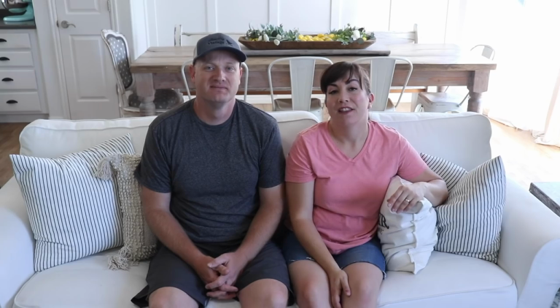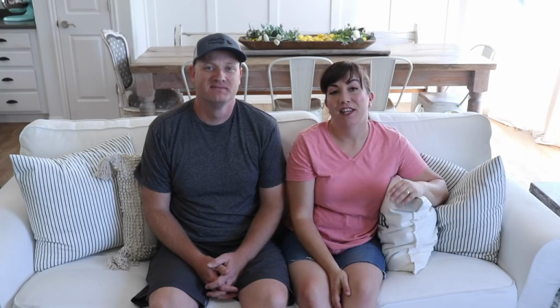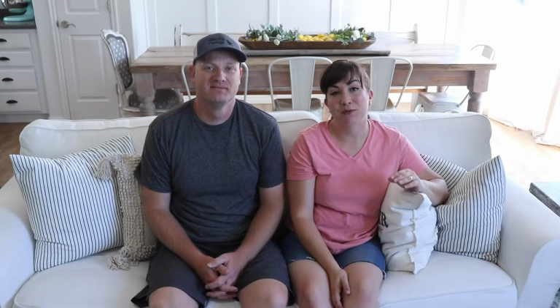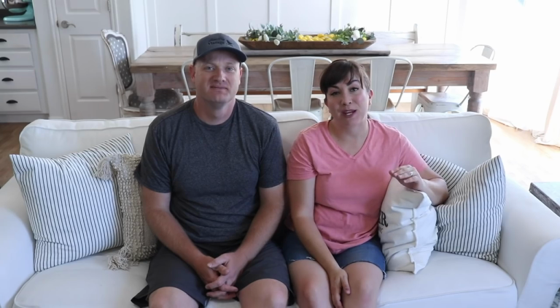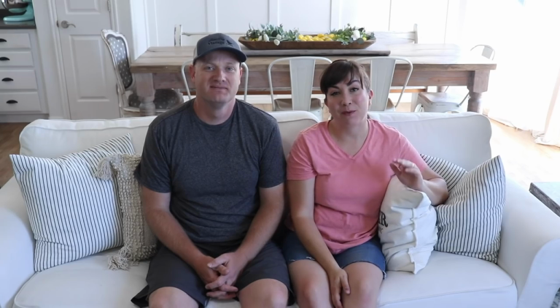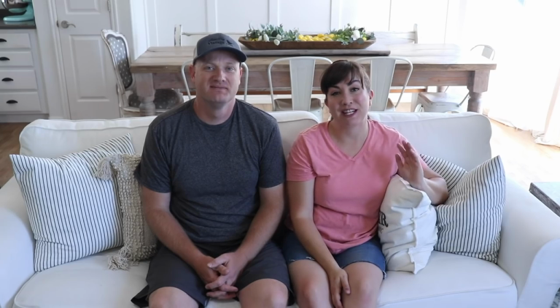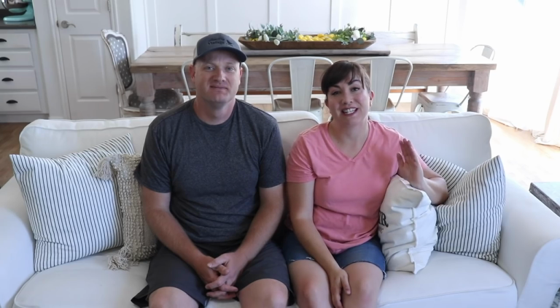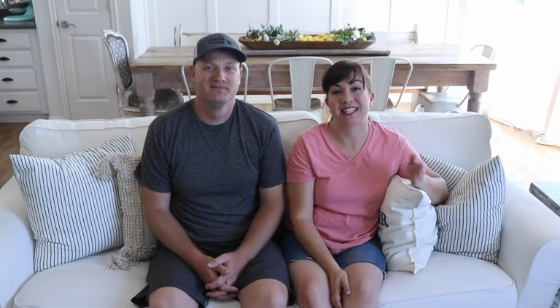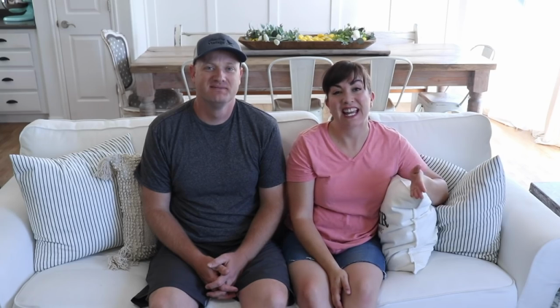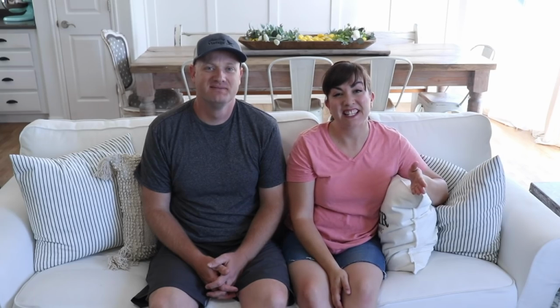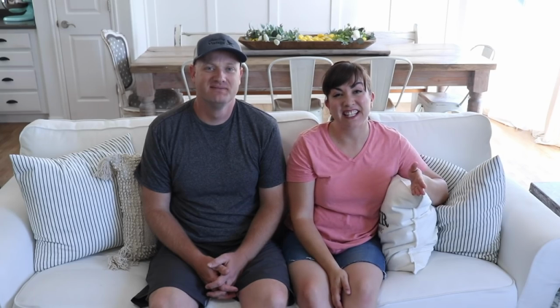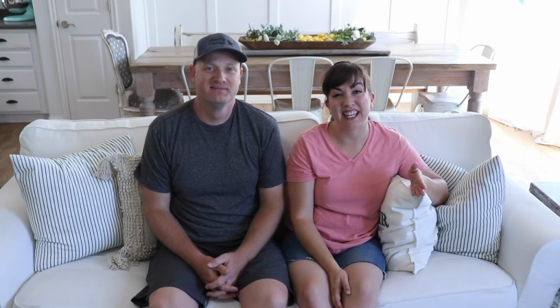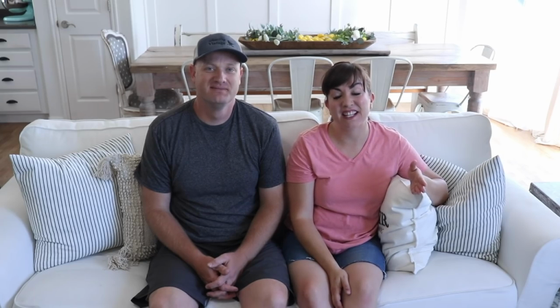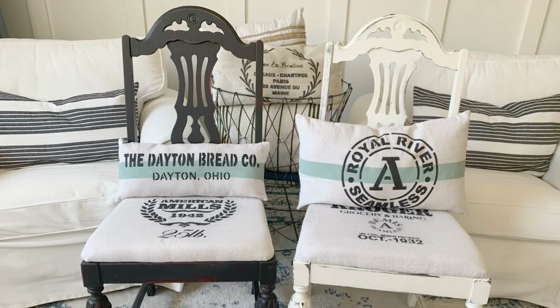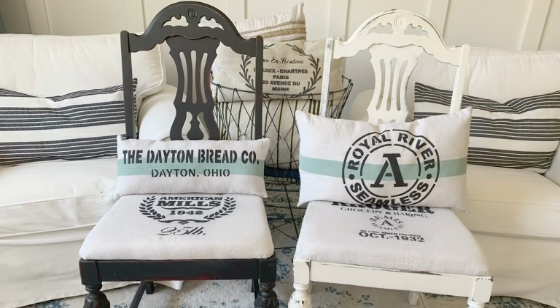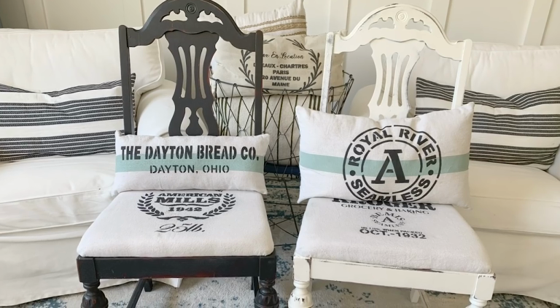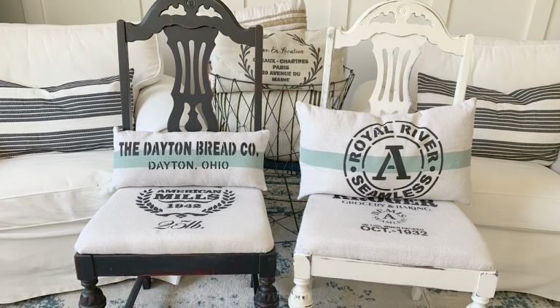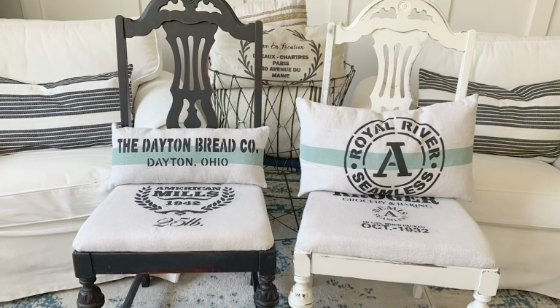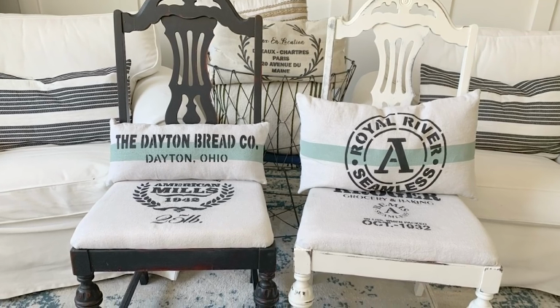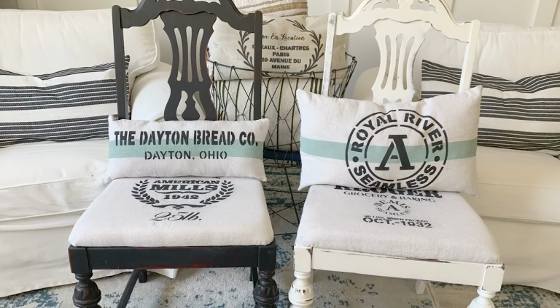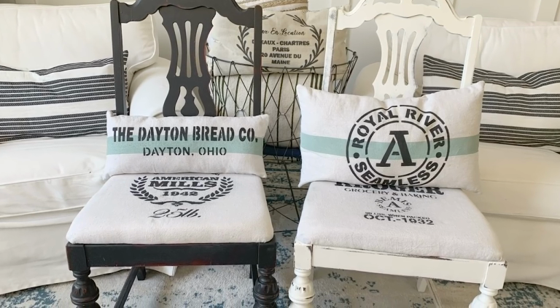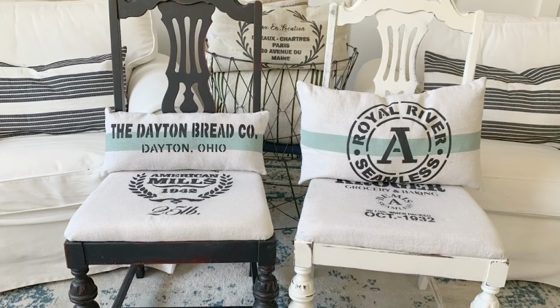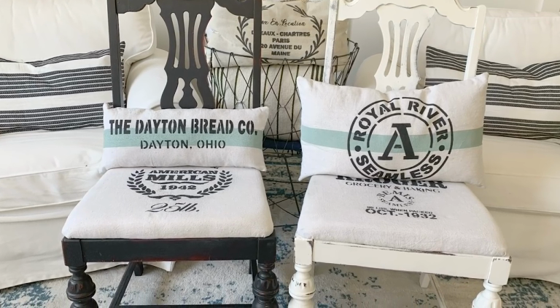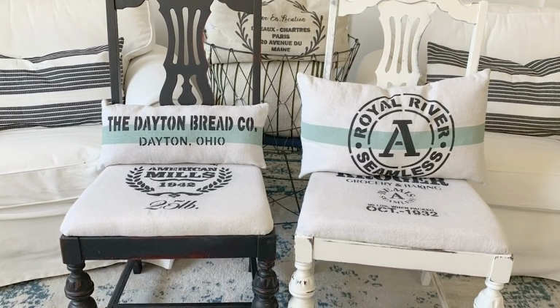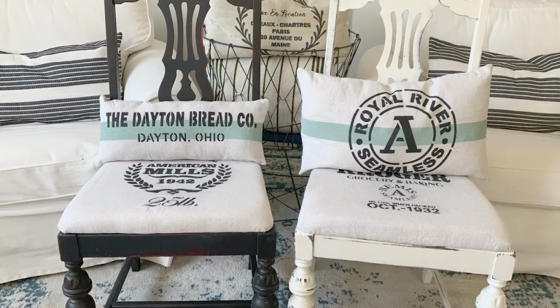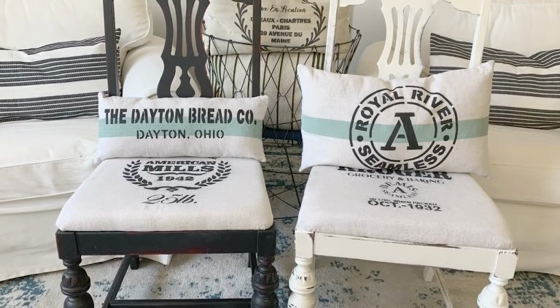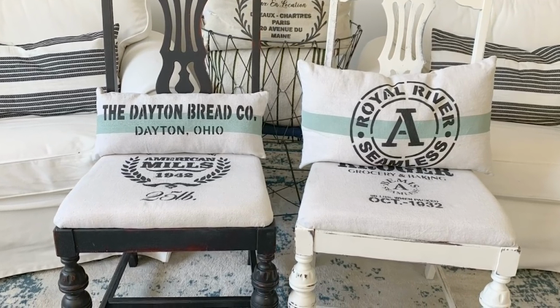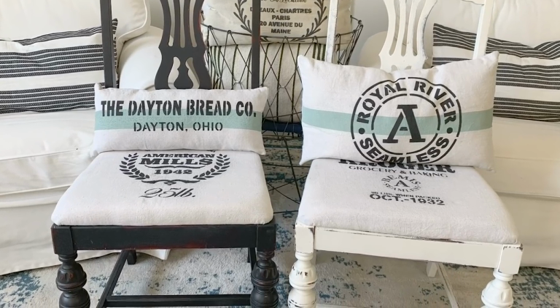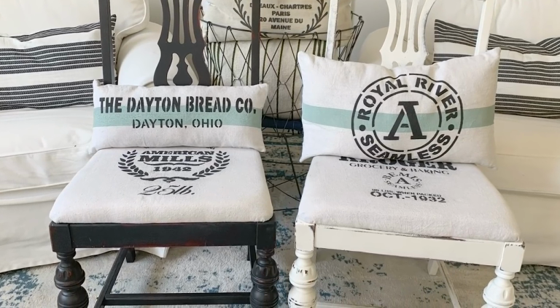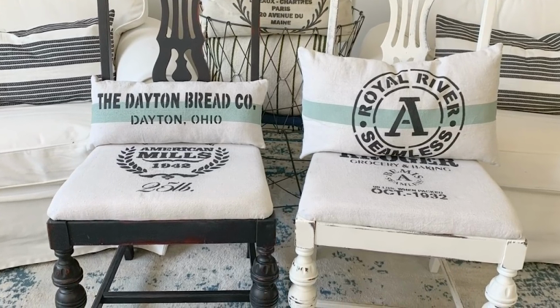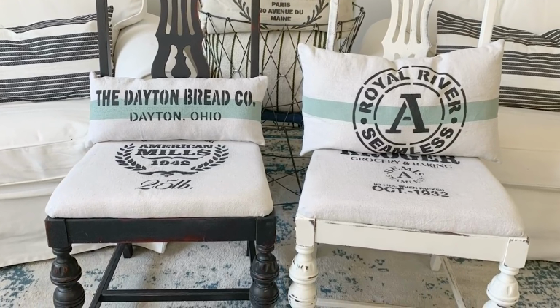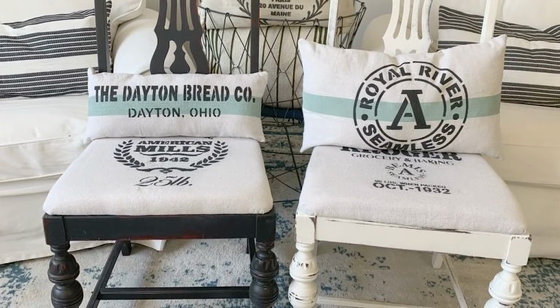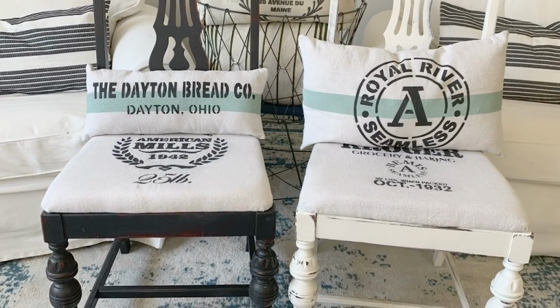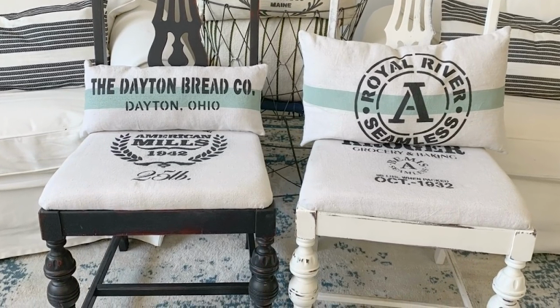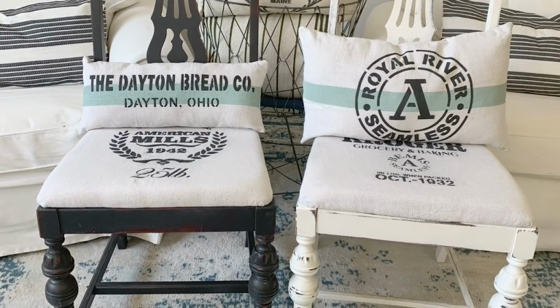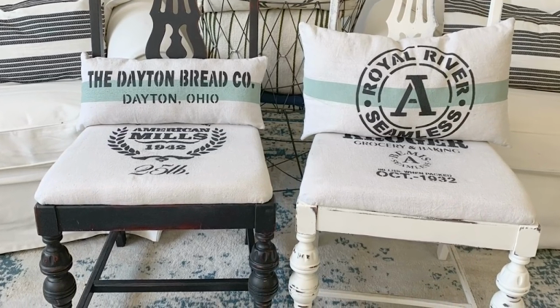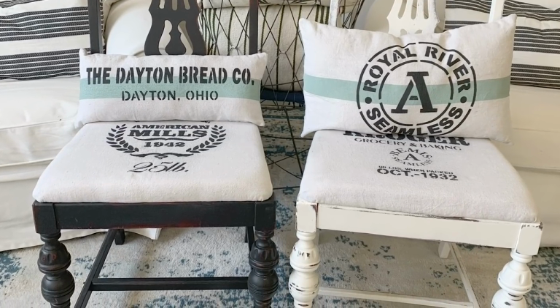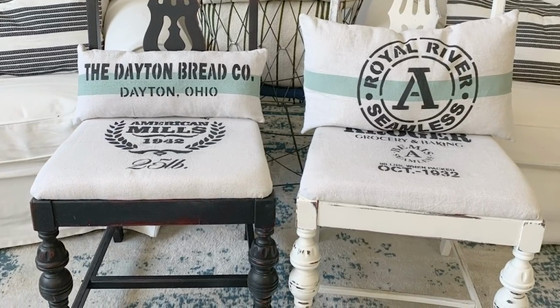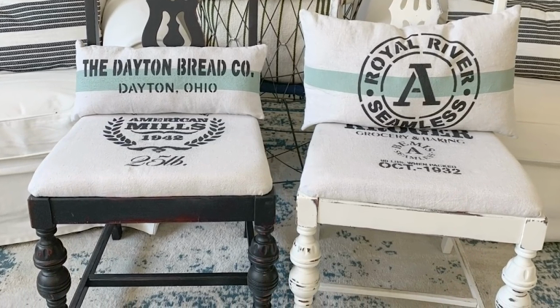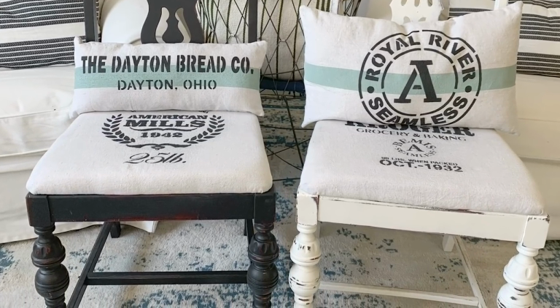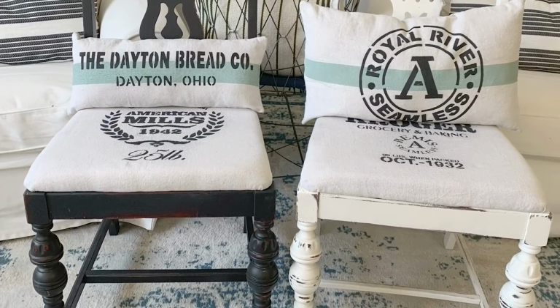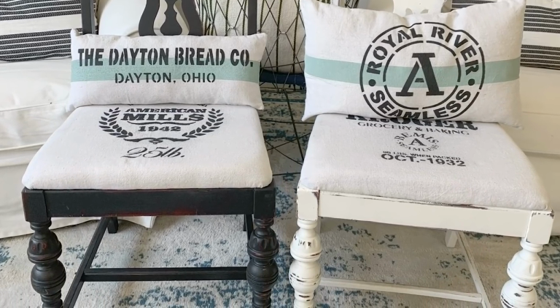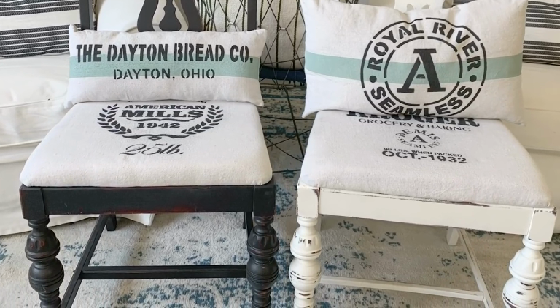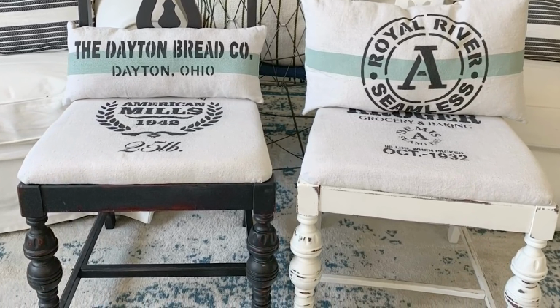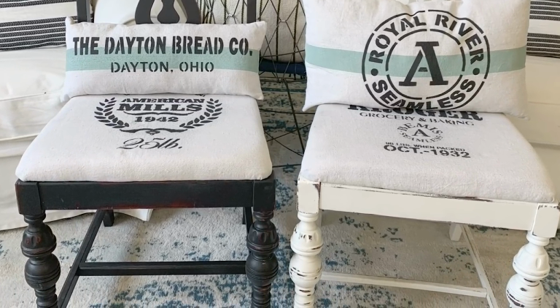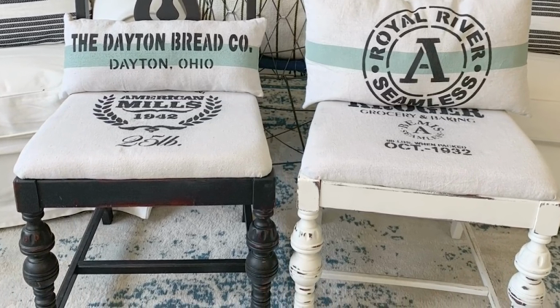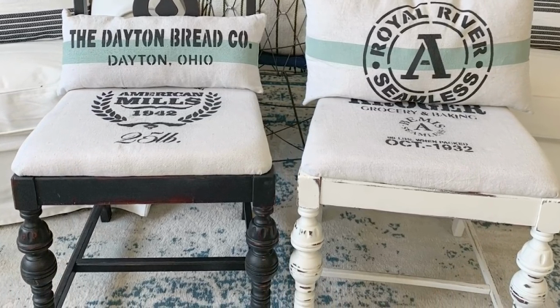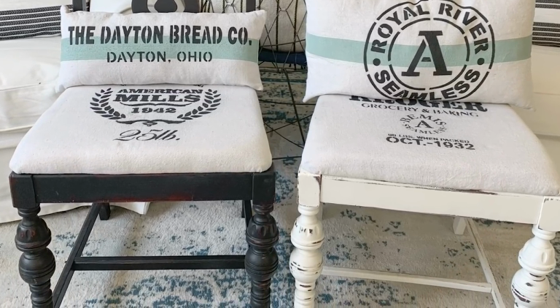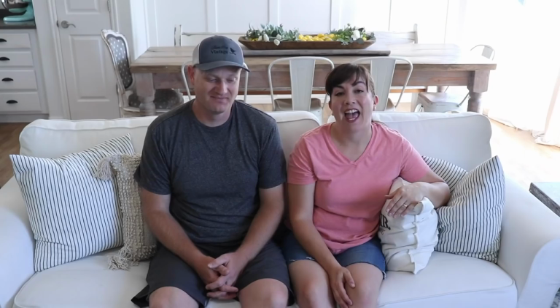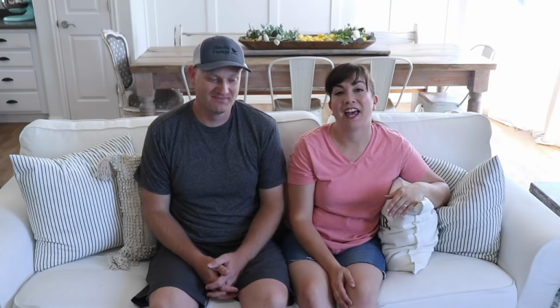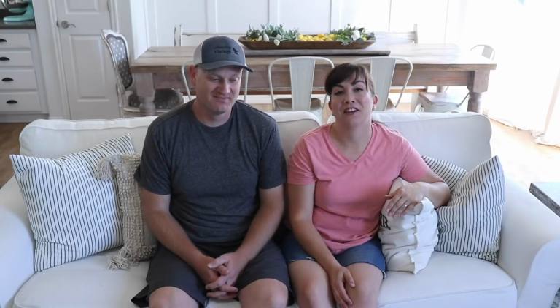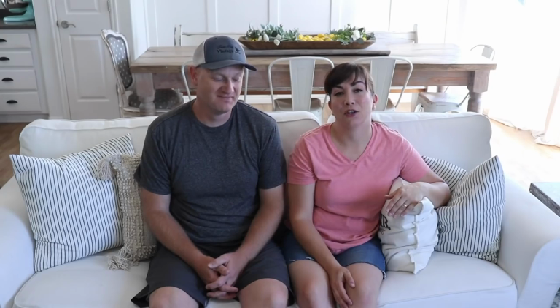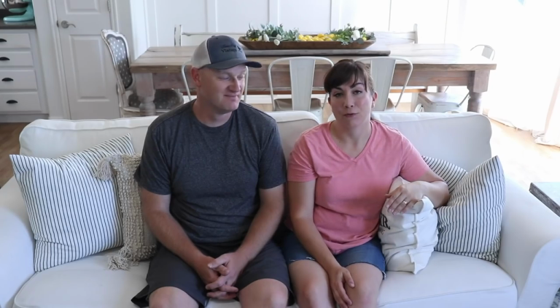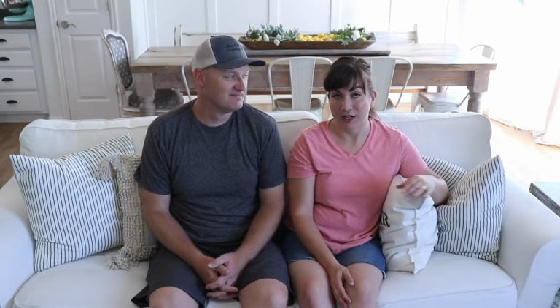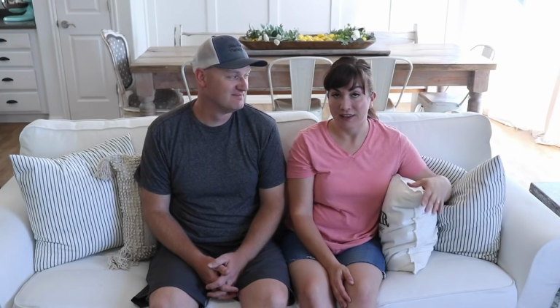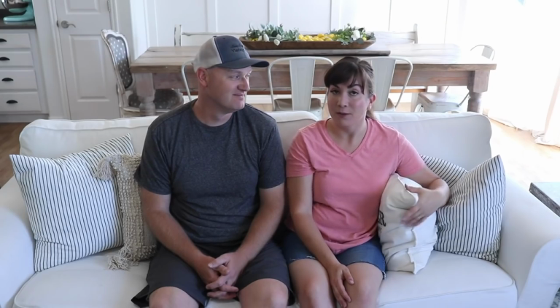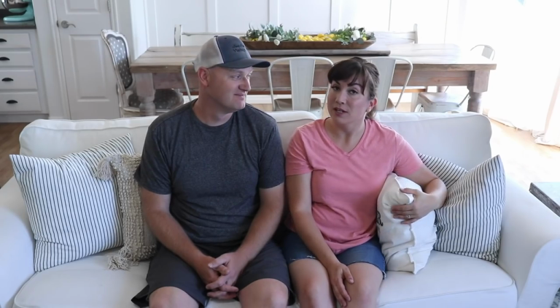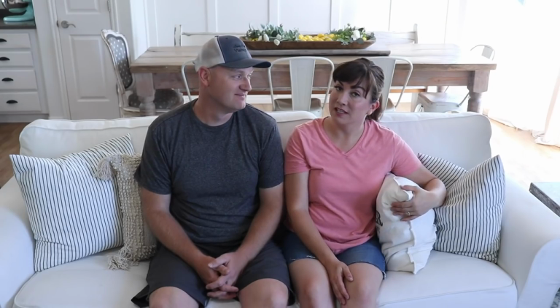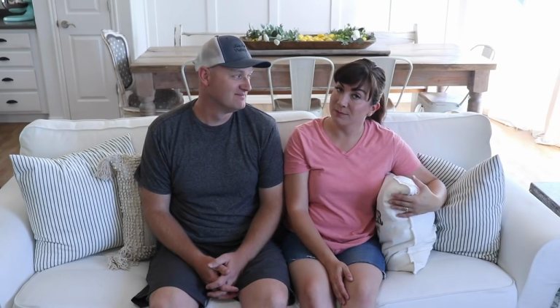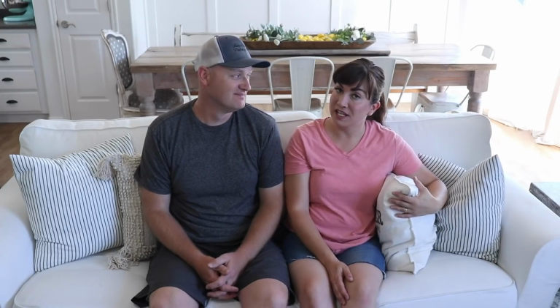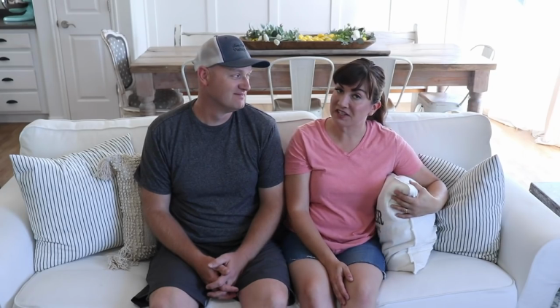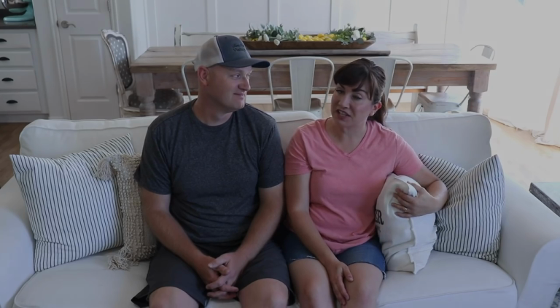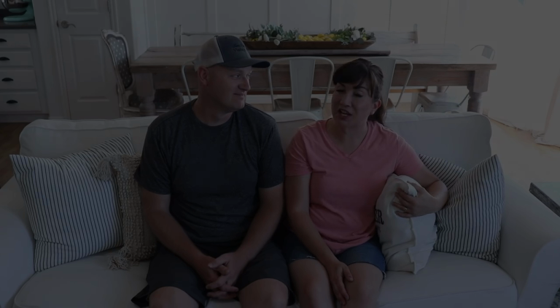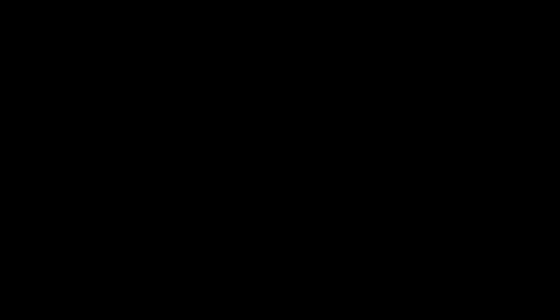This week we did stenciling — some more stenciling and some thrifting. Lots of stenciling.